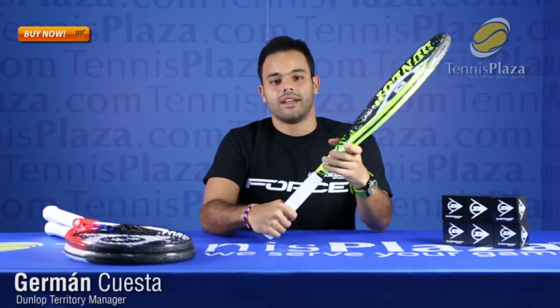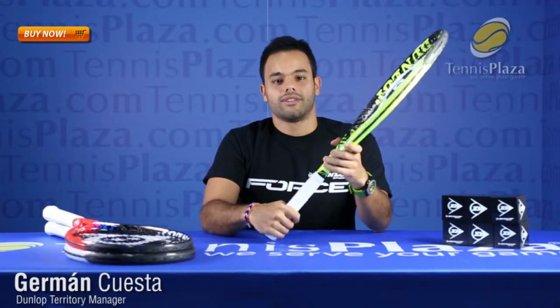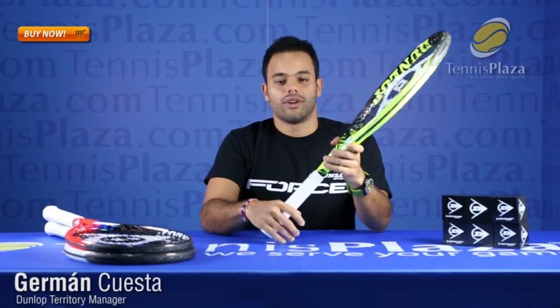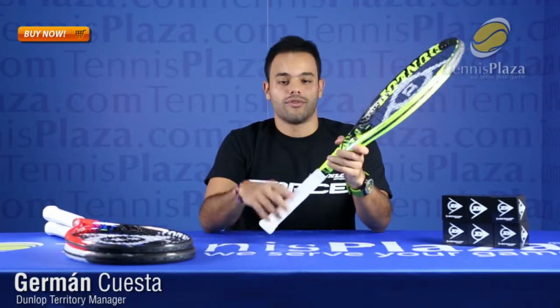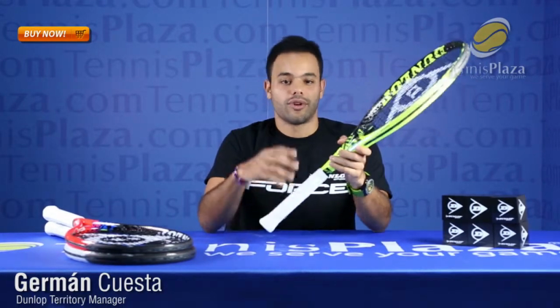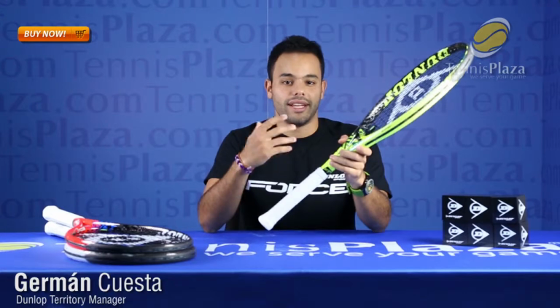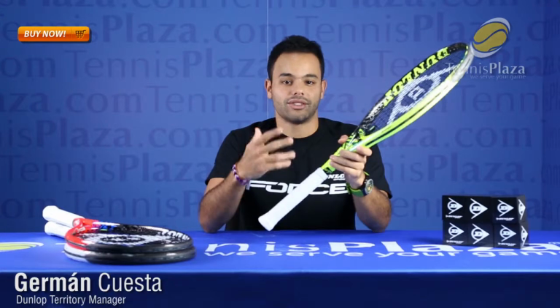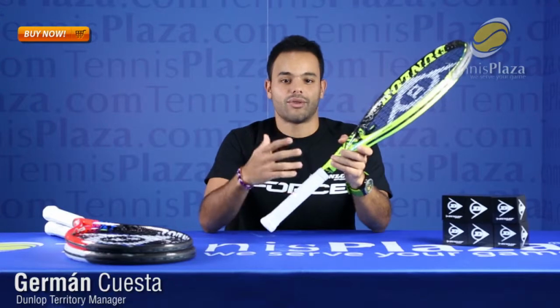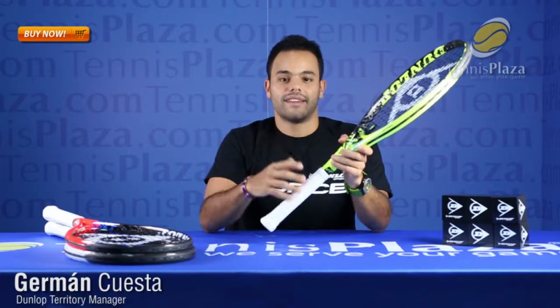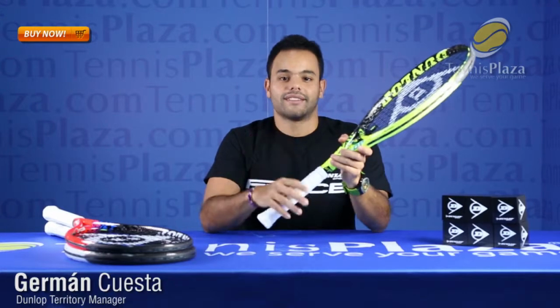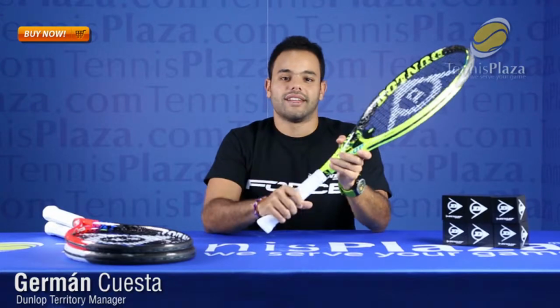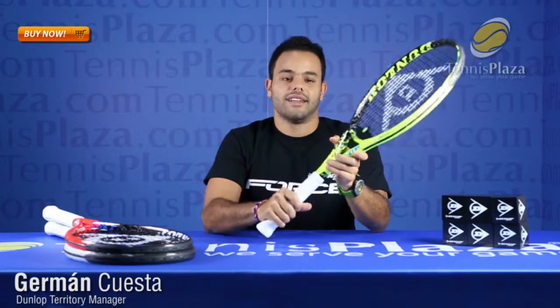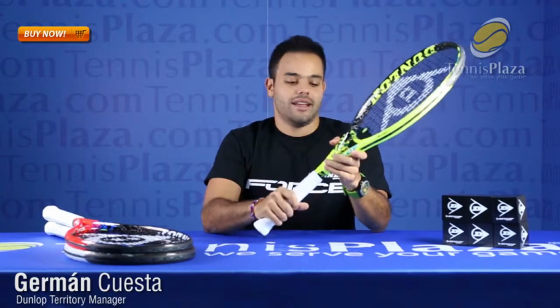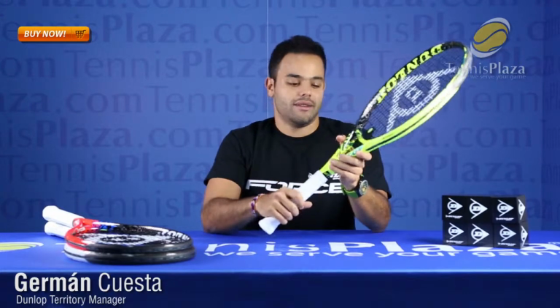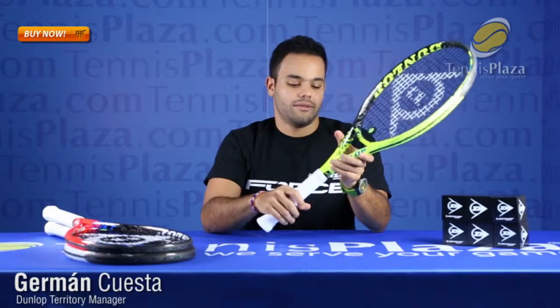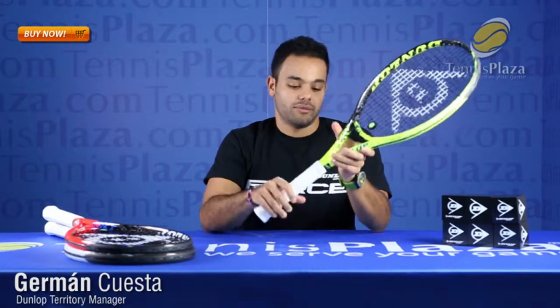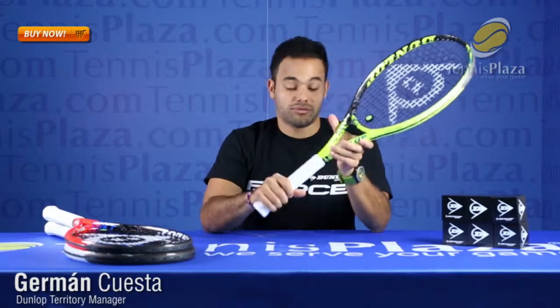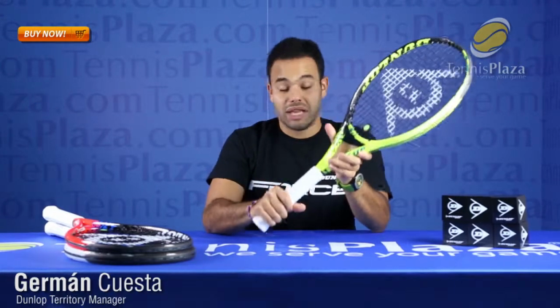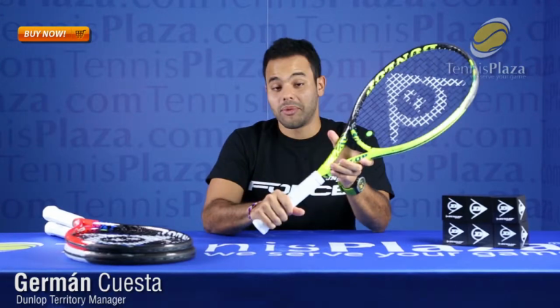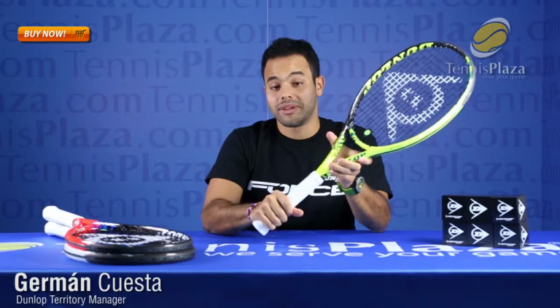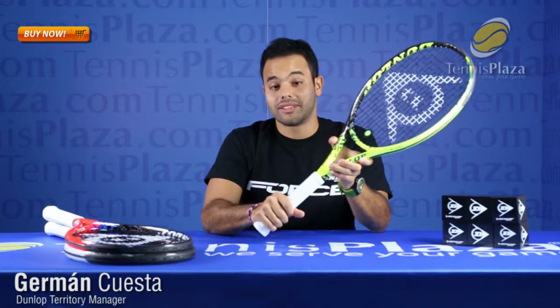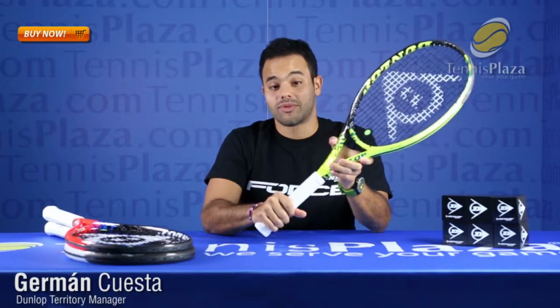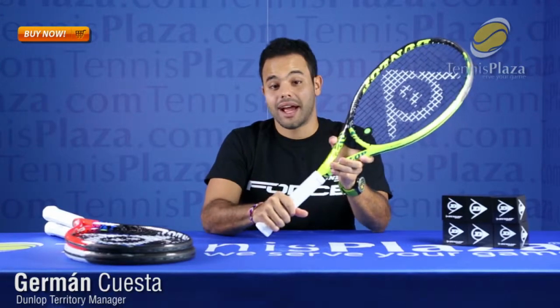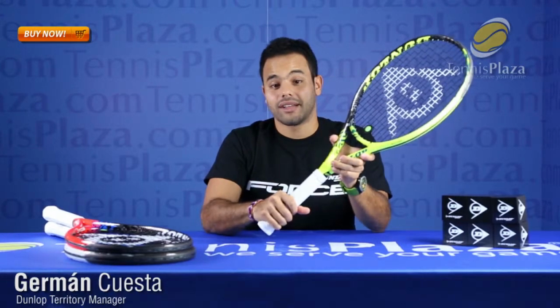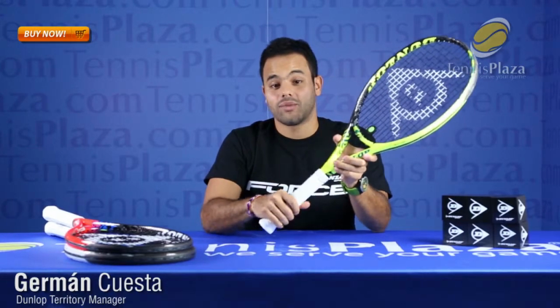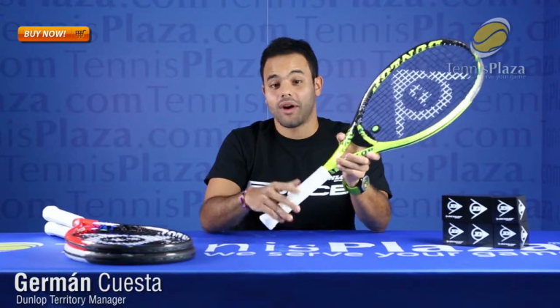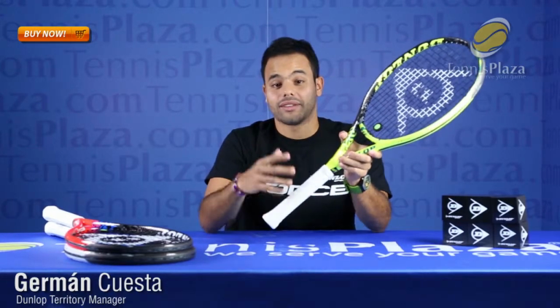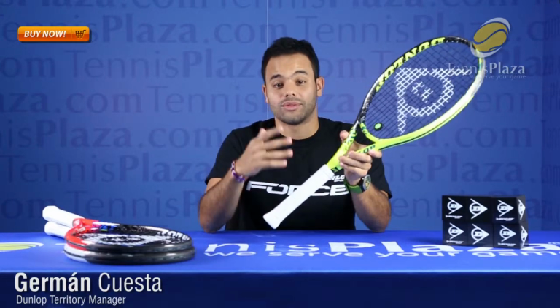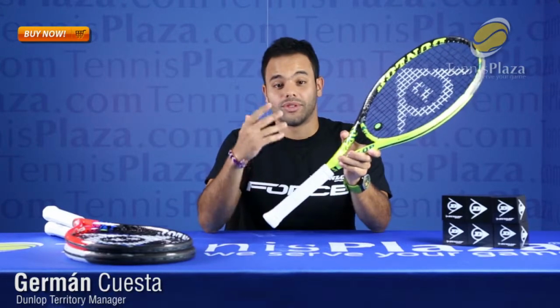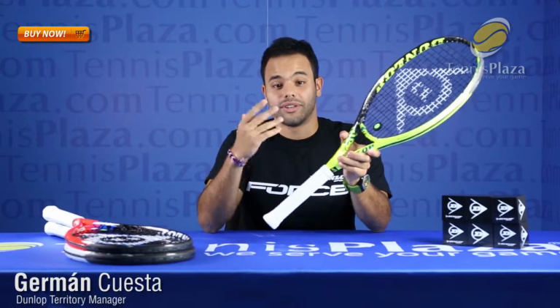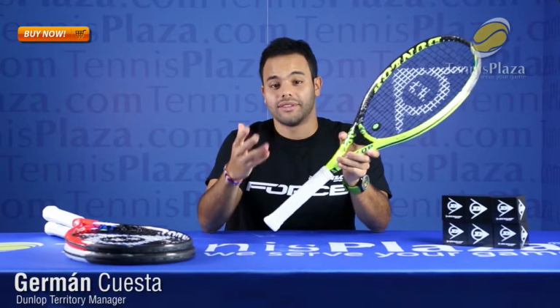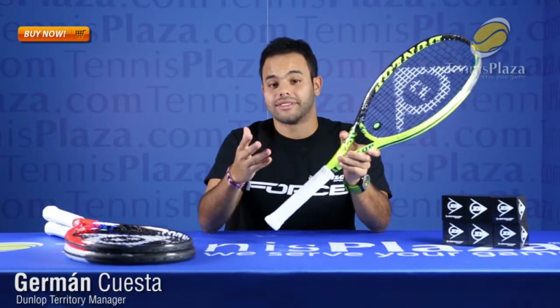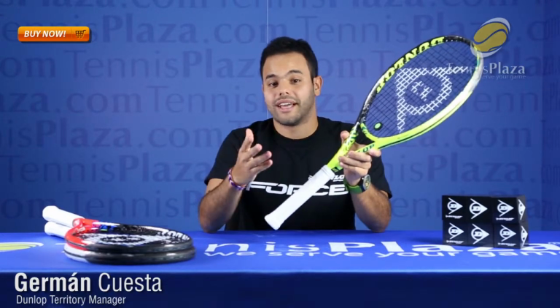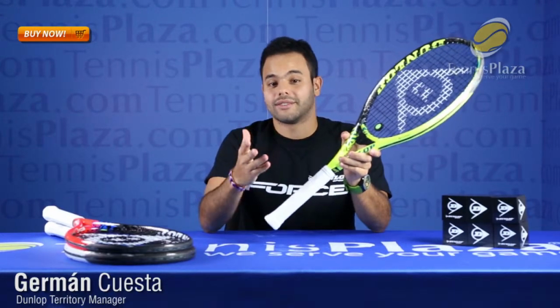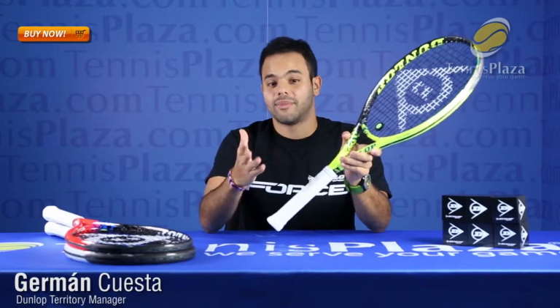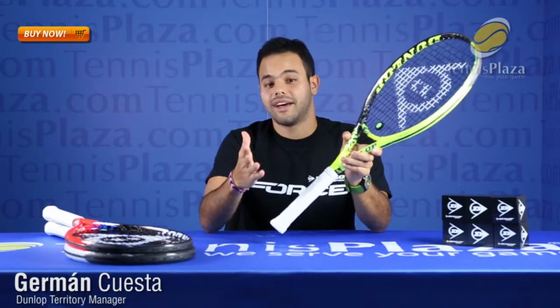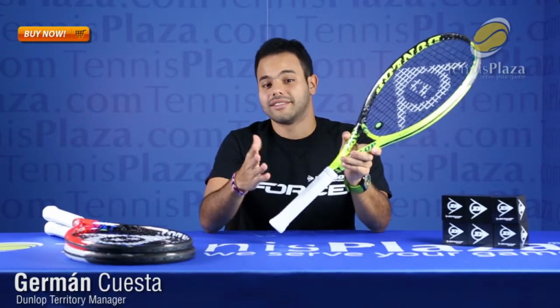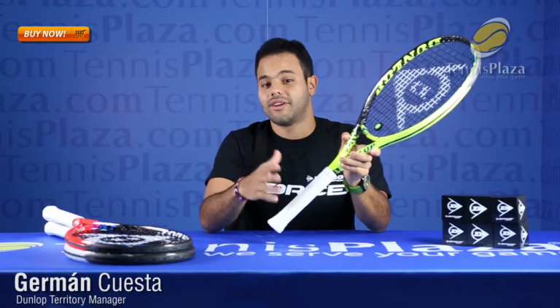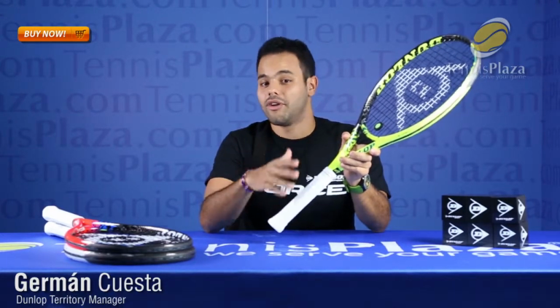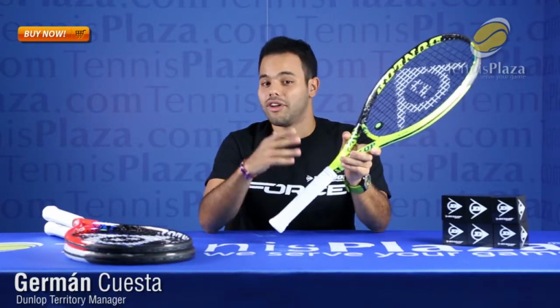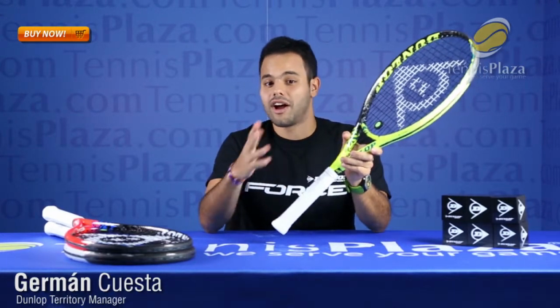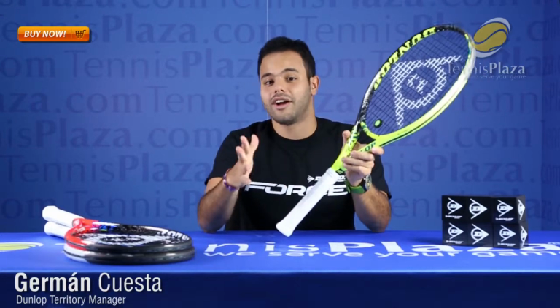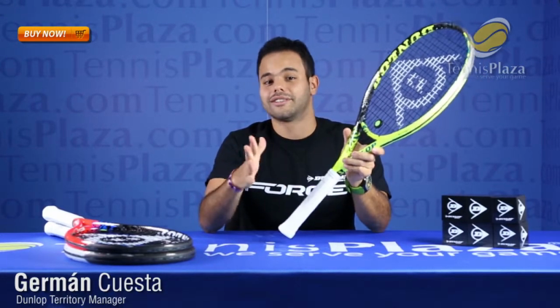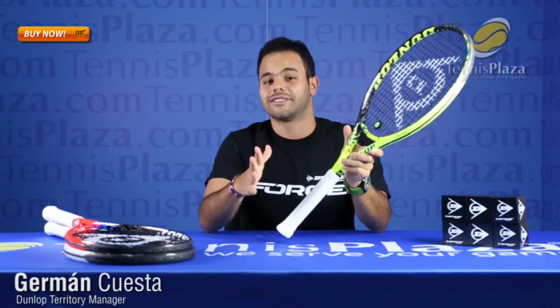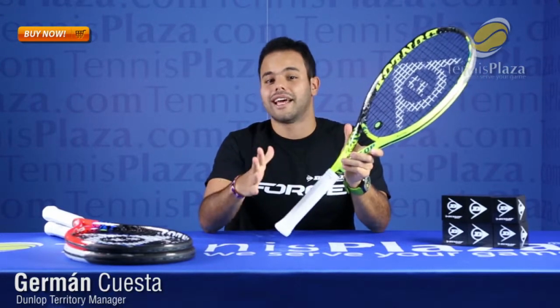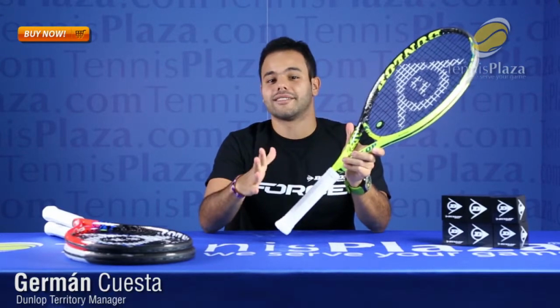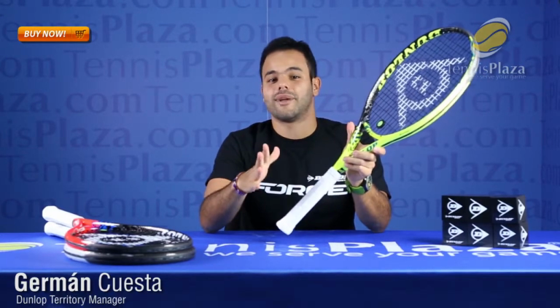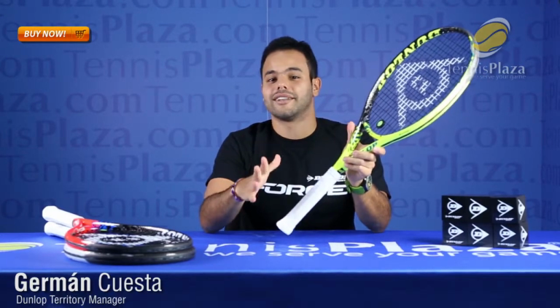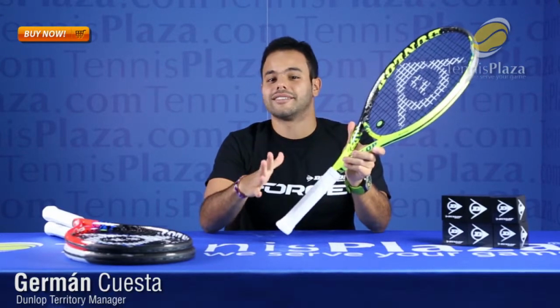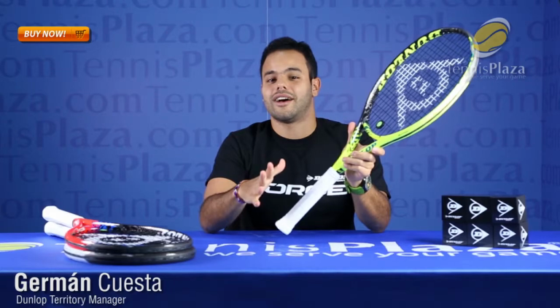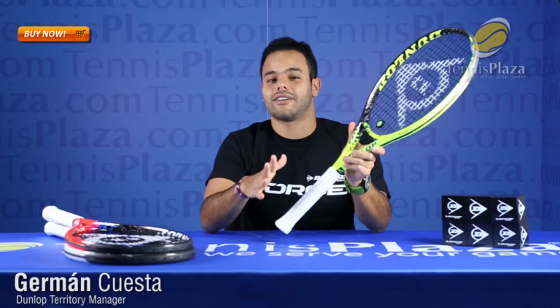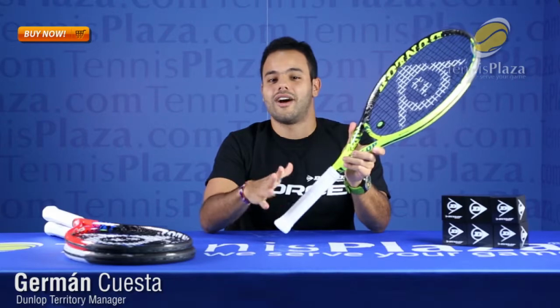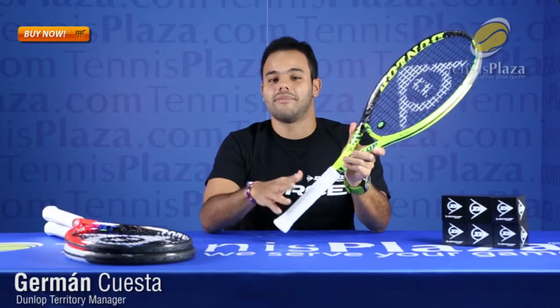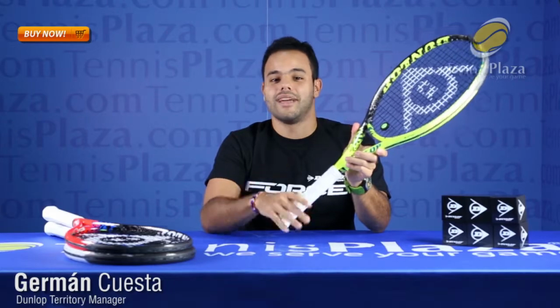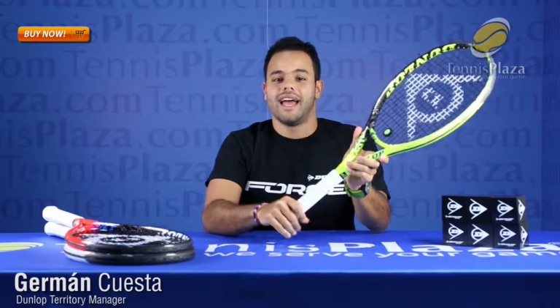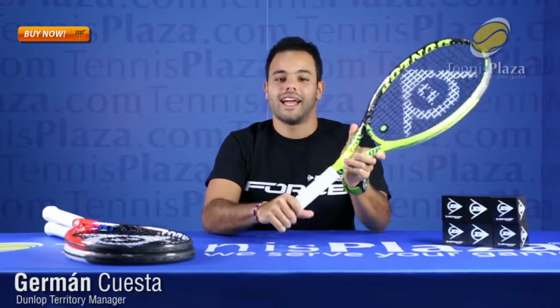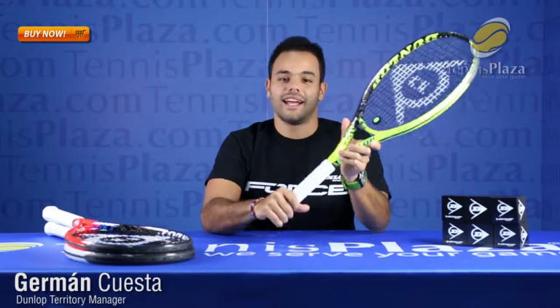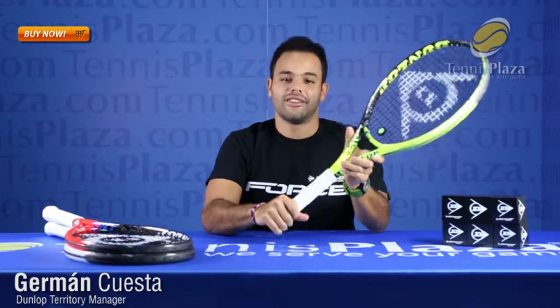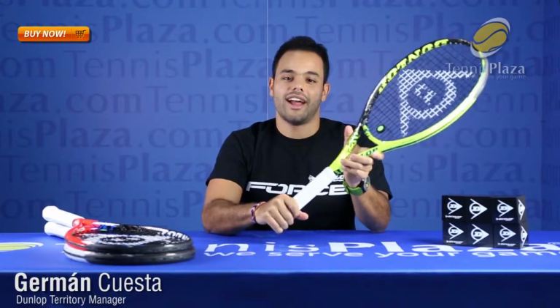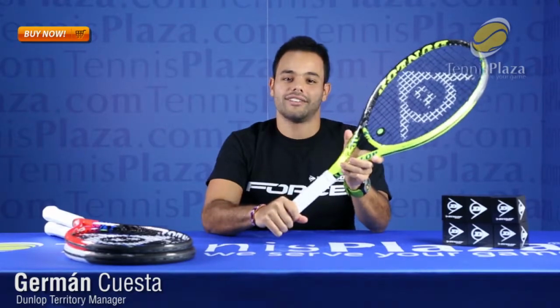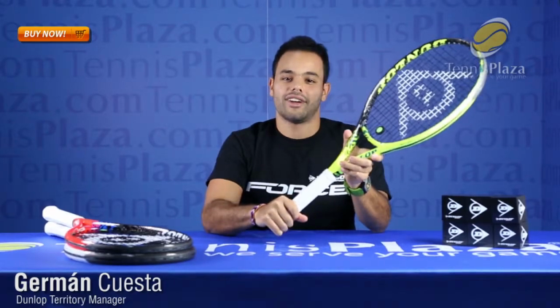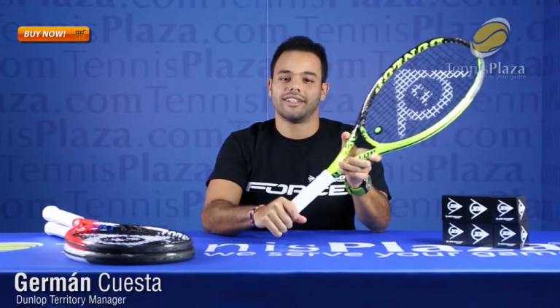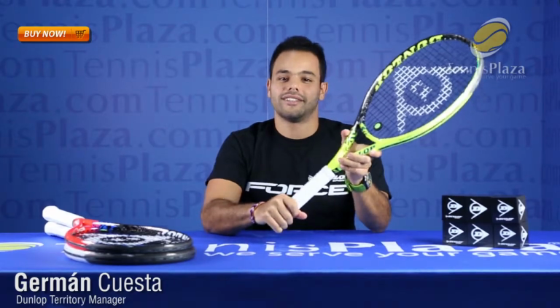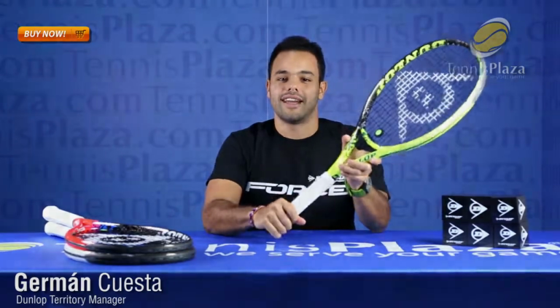If you're interested in demoing this racket, walk into your nearest Tennis Plaza or log on to Tennisplaza.com and get your hands on it today.